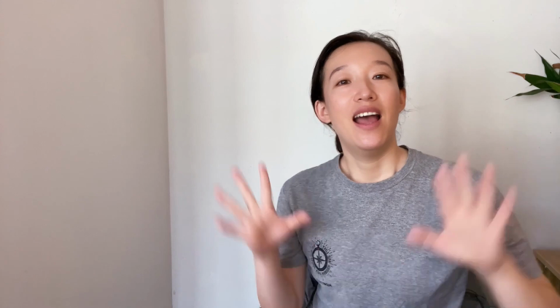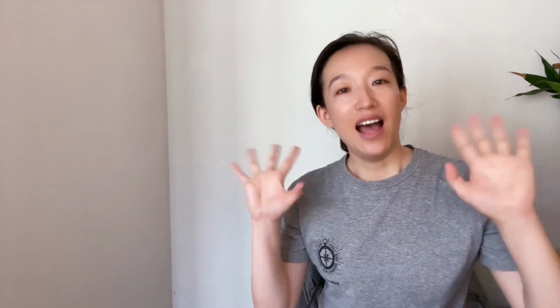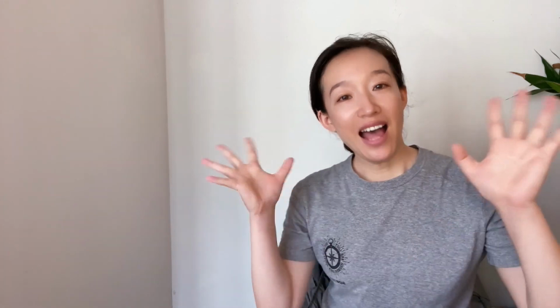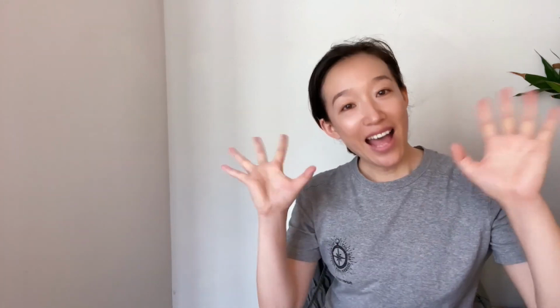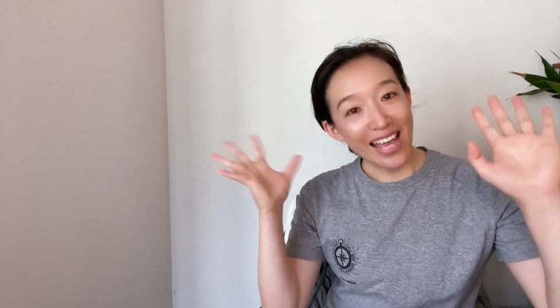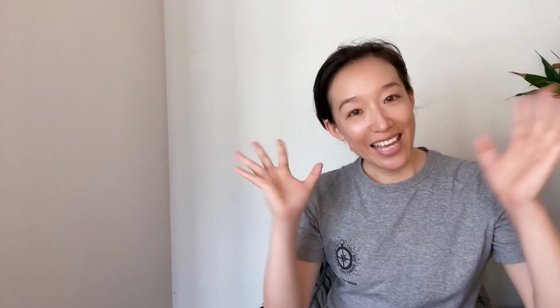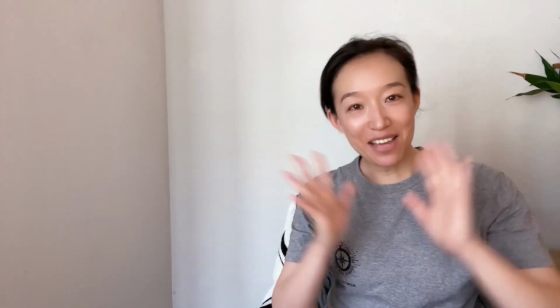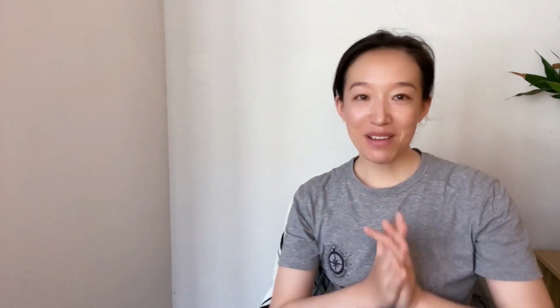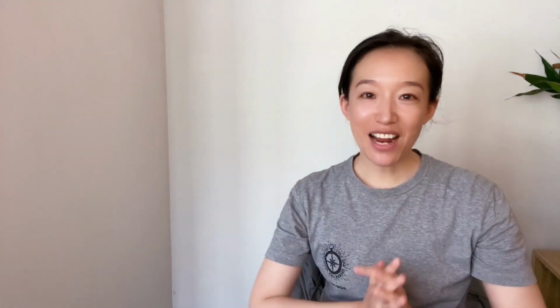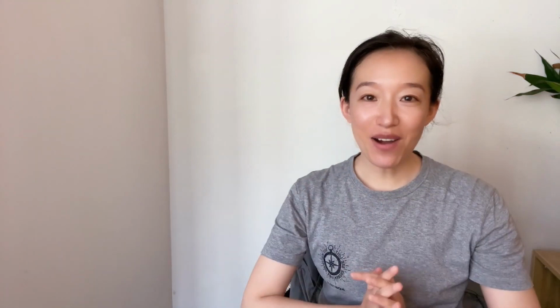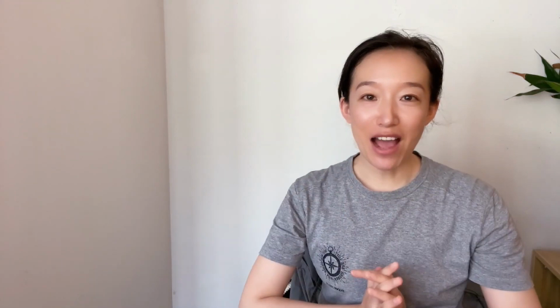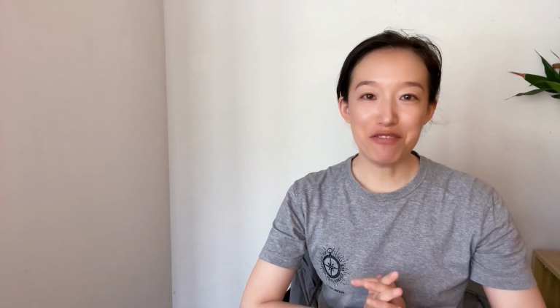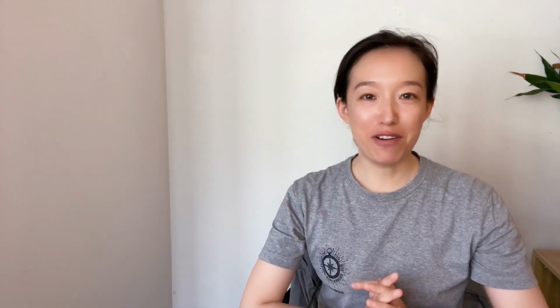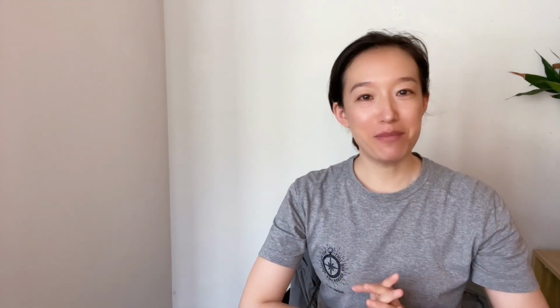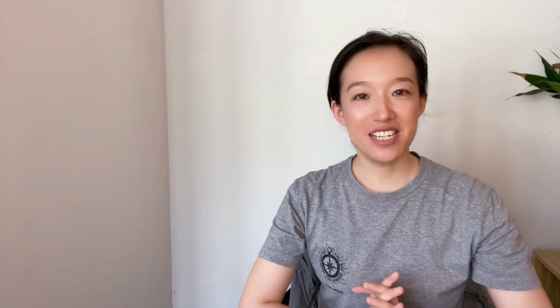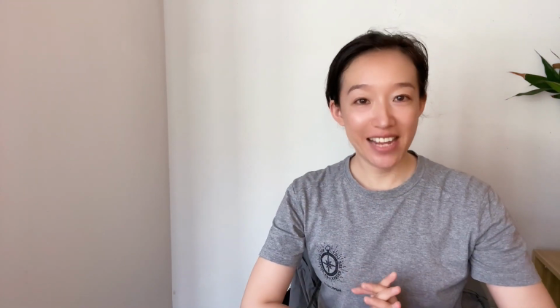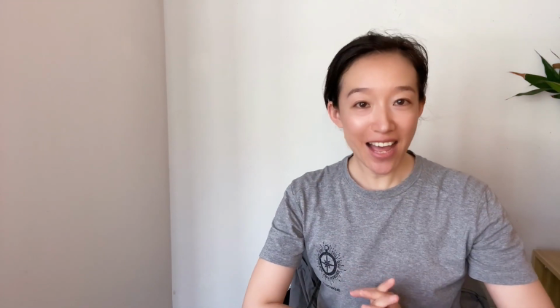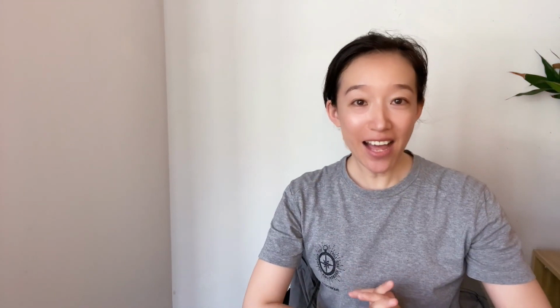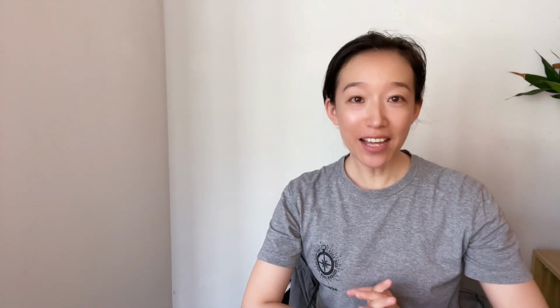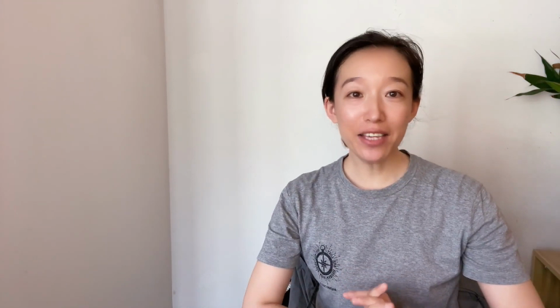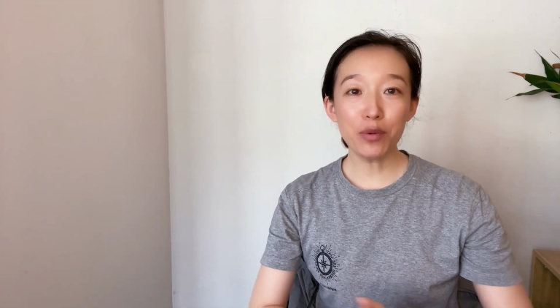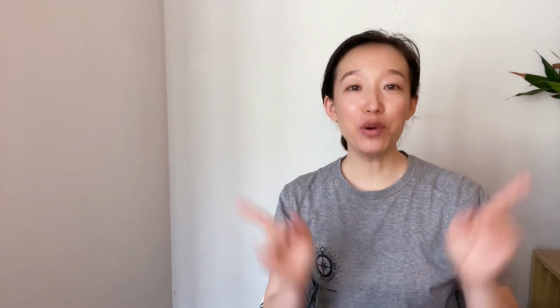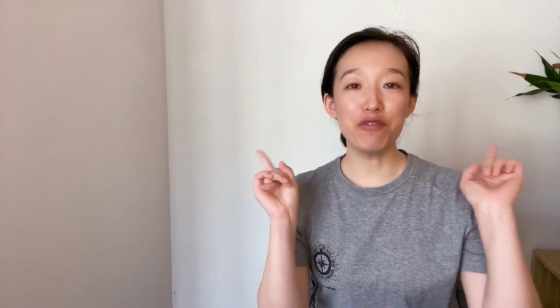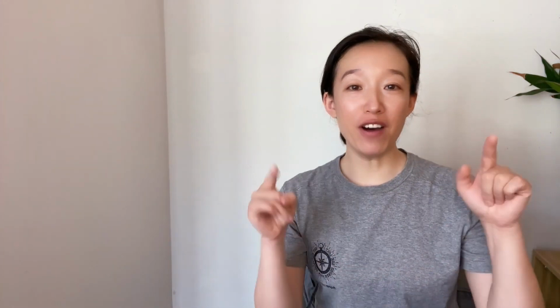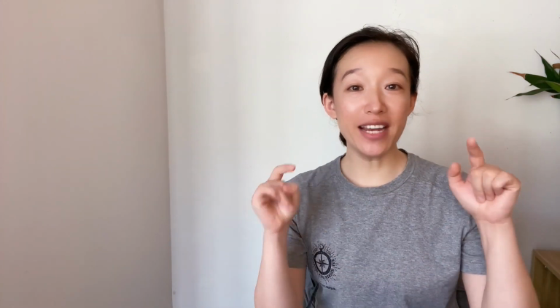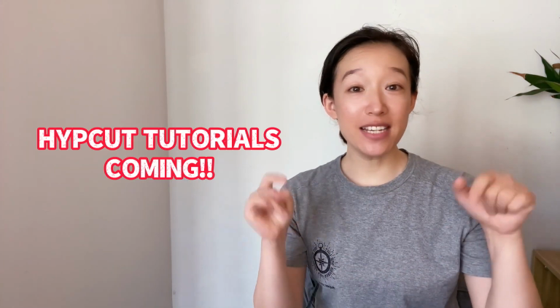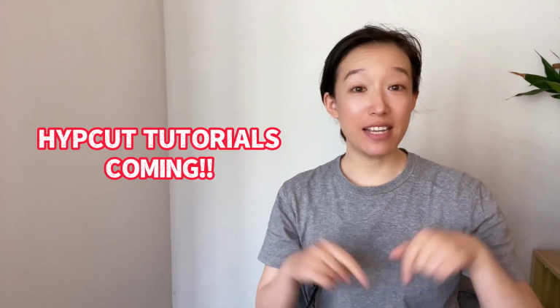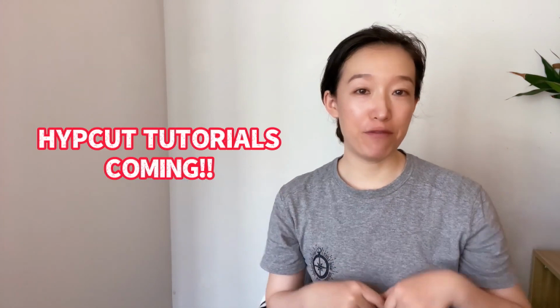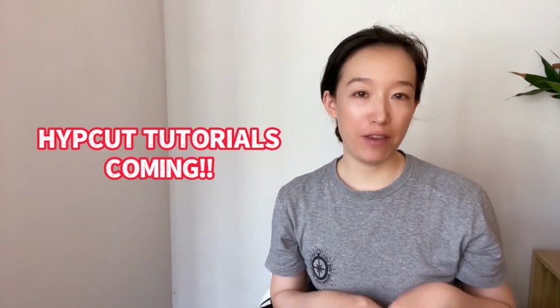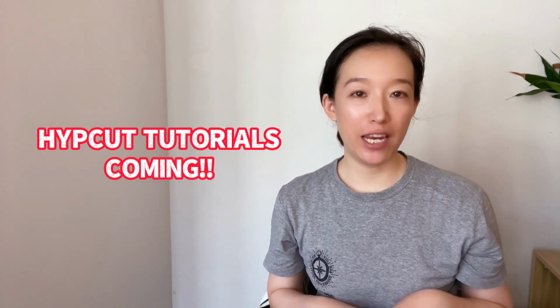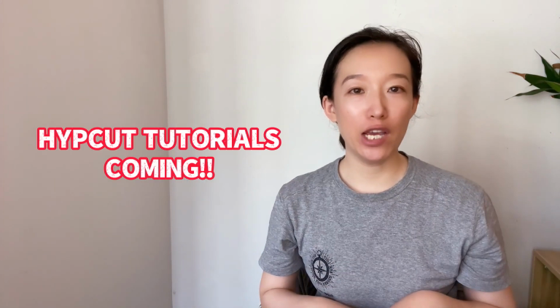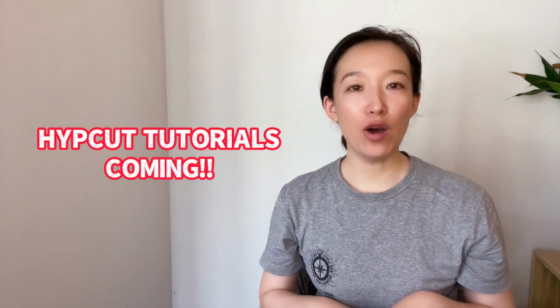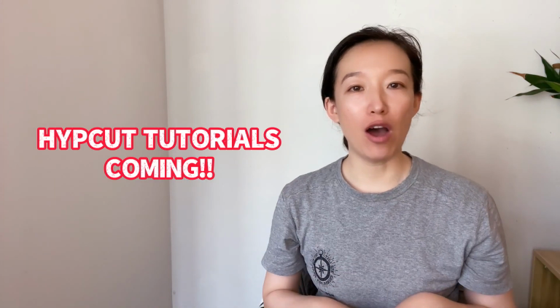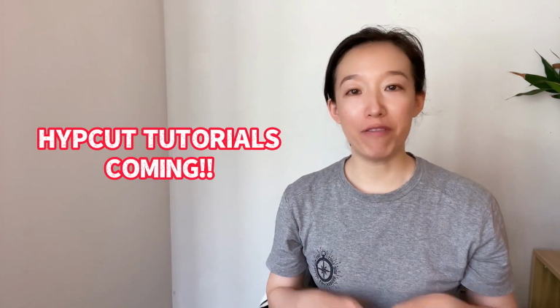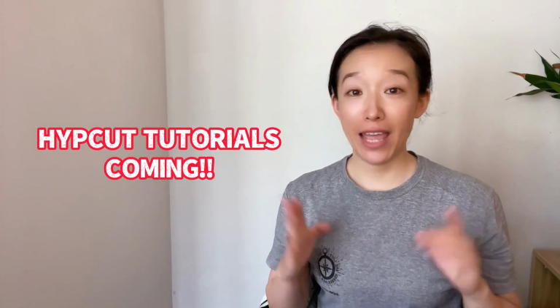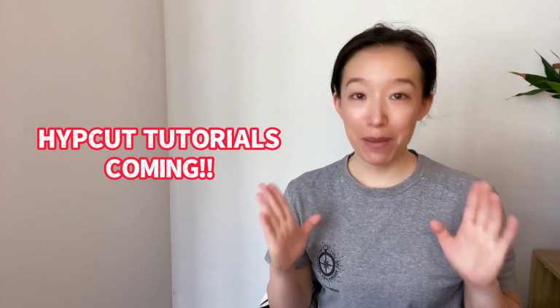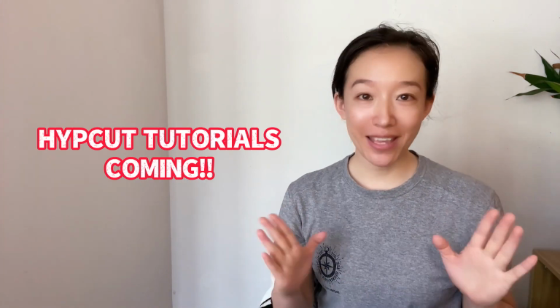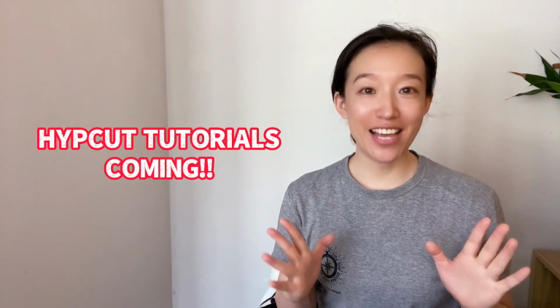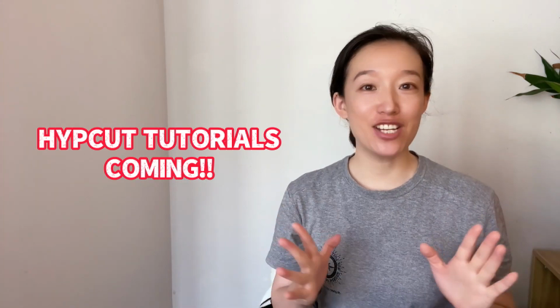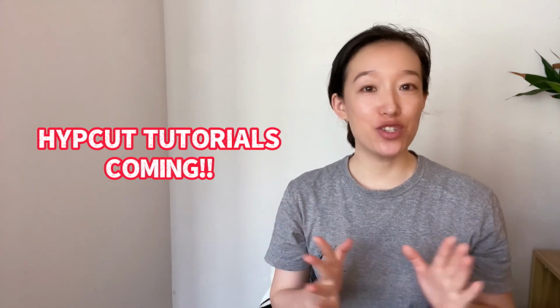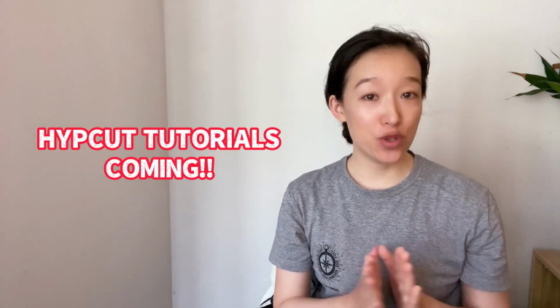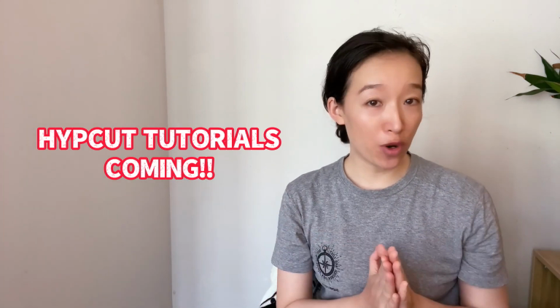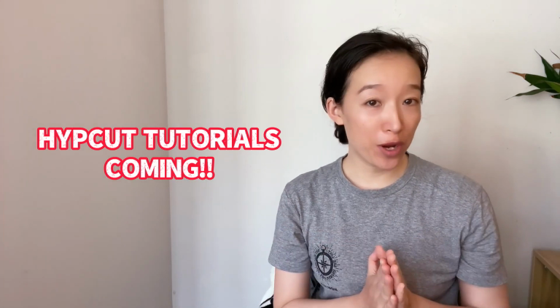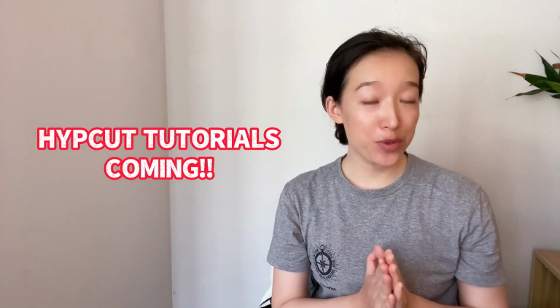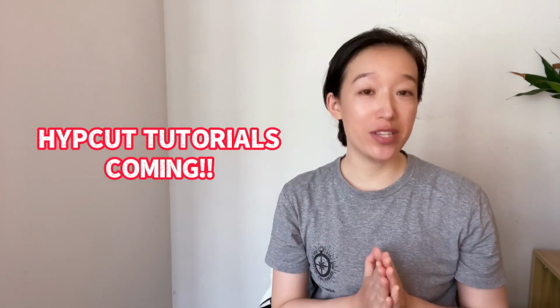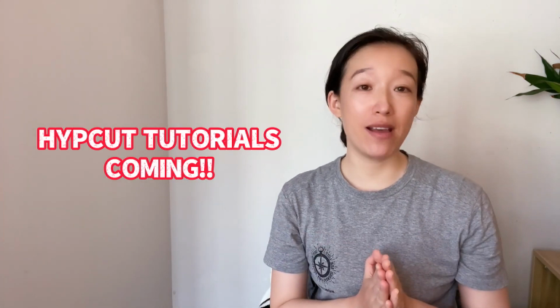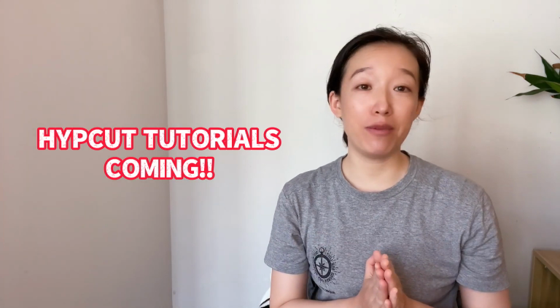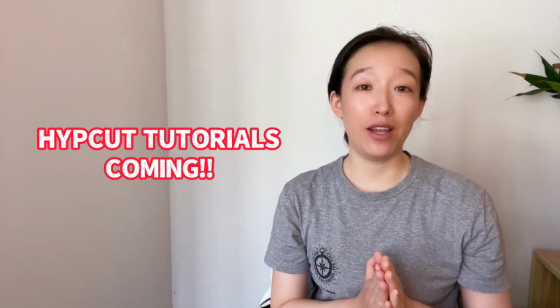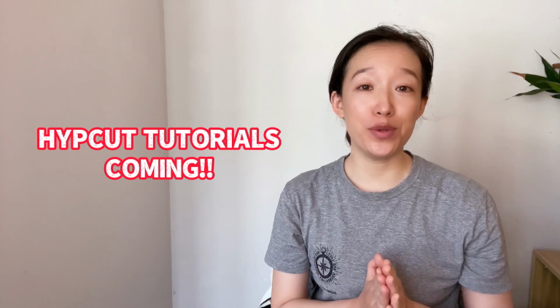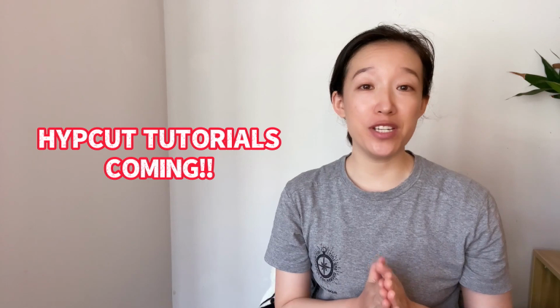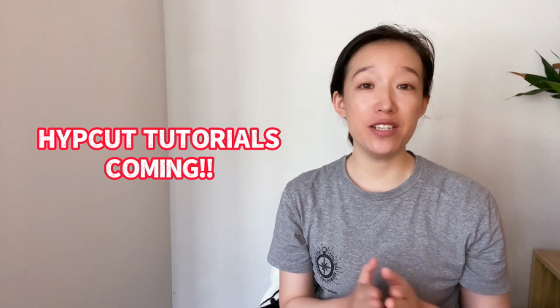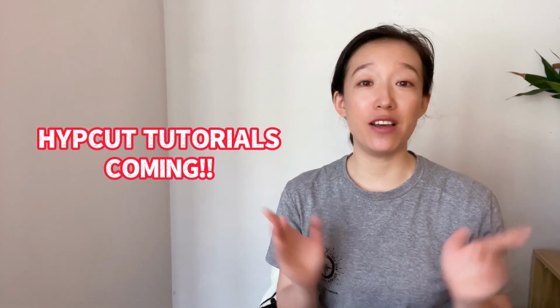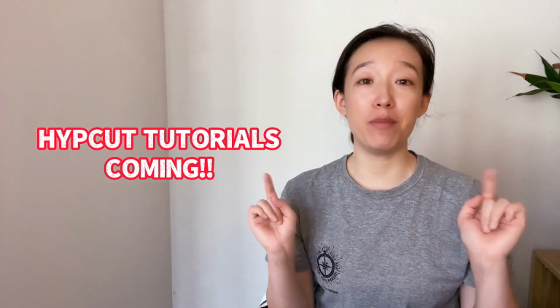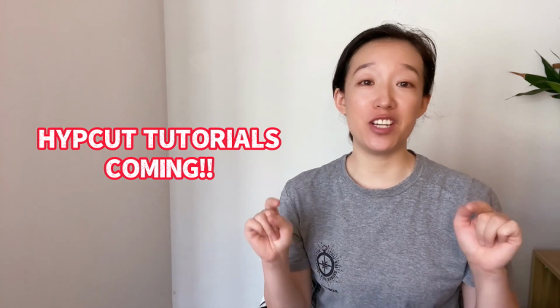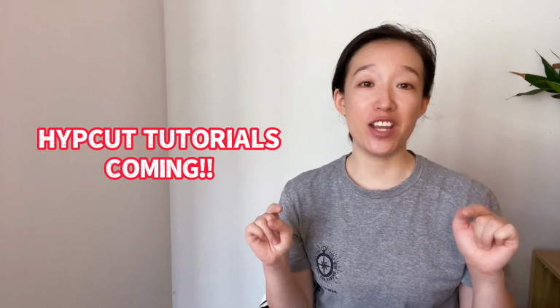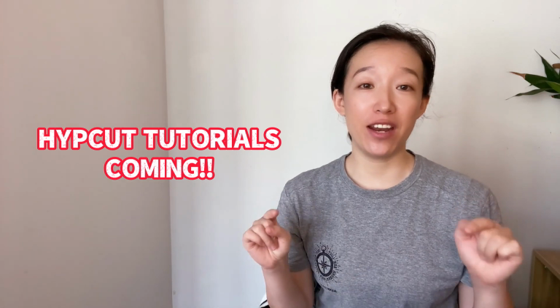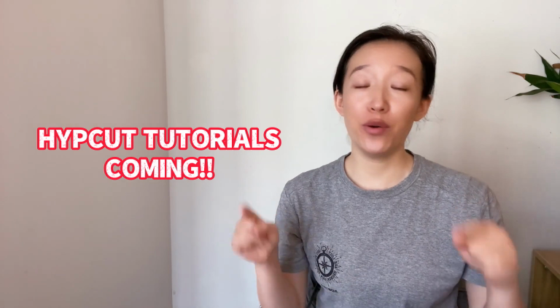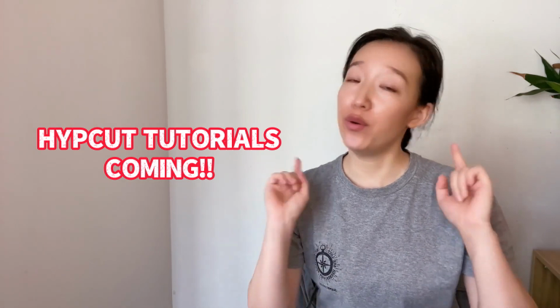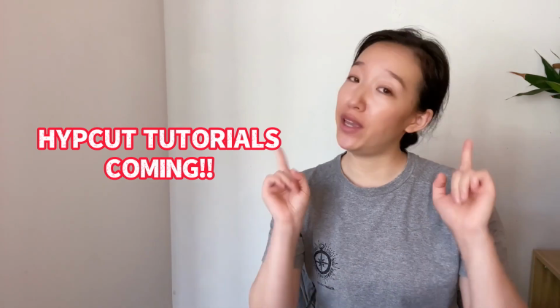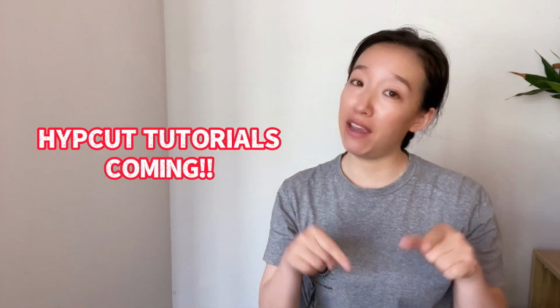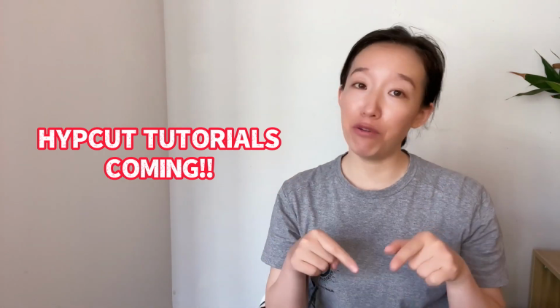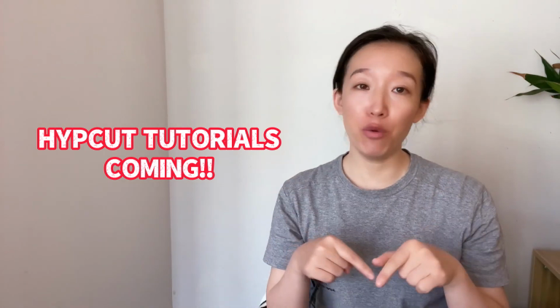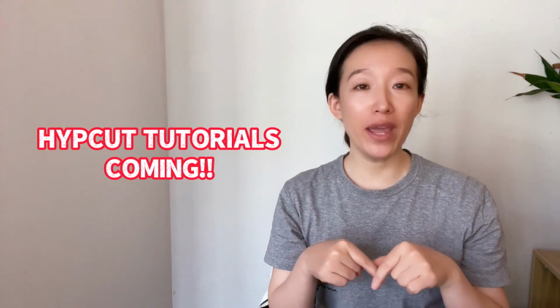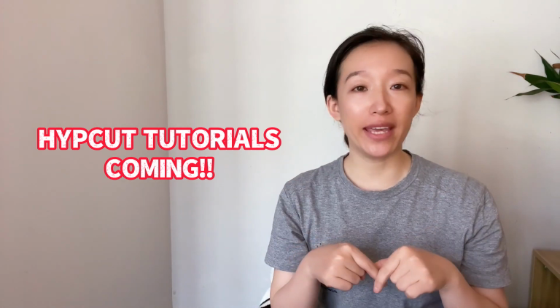Hi, I'm Clara. From today on, you will find a video of HEPCUT tutorials uploaded on my channel every week.